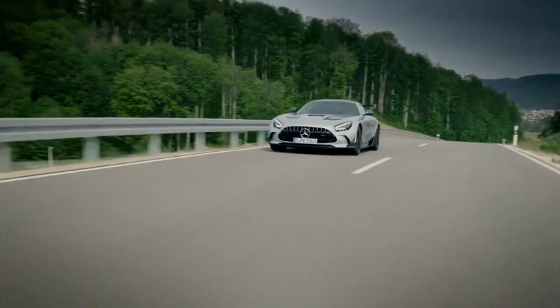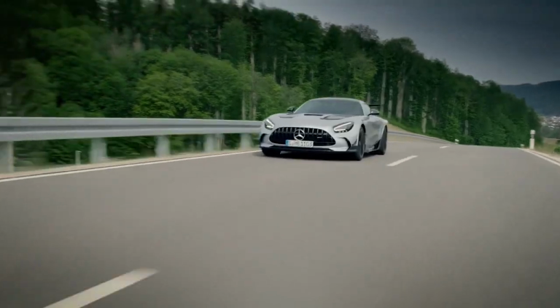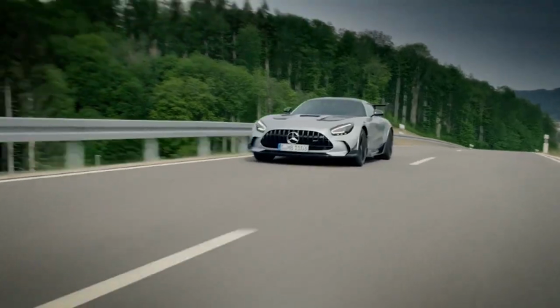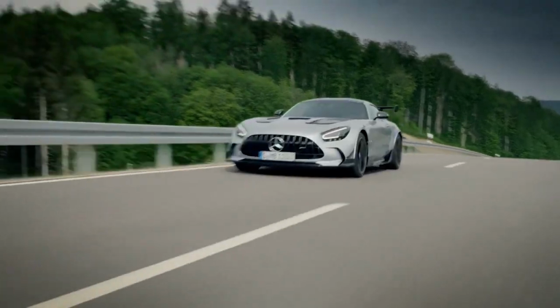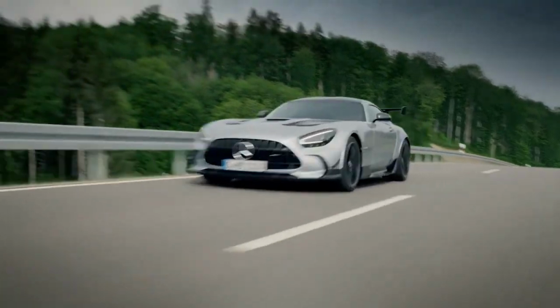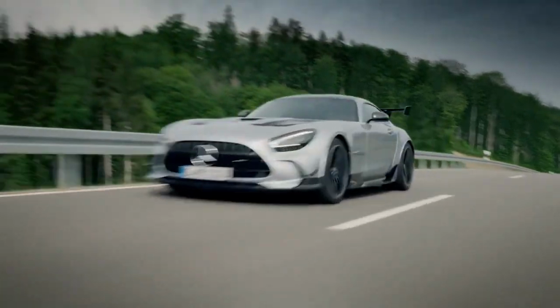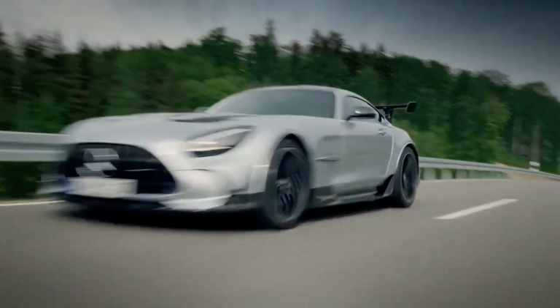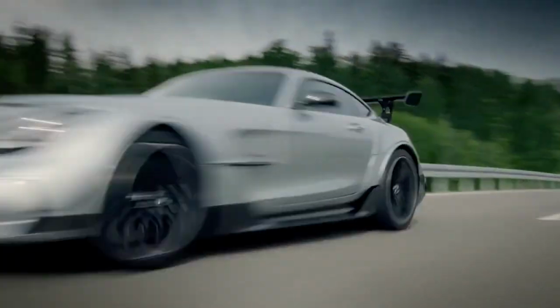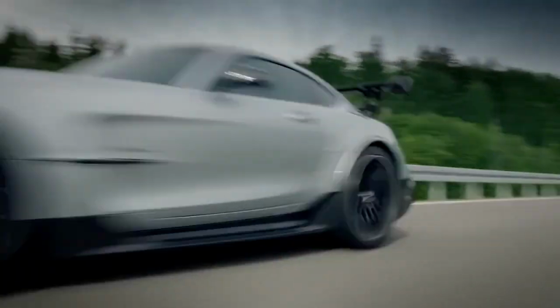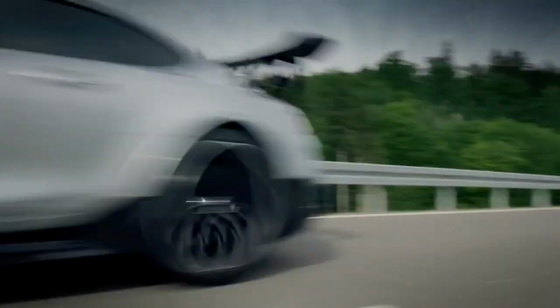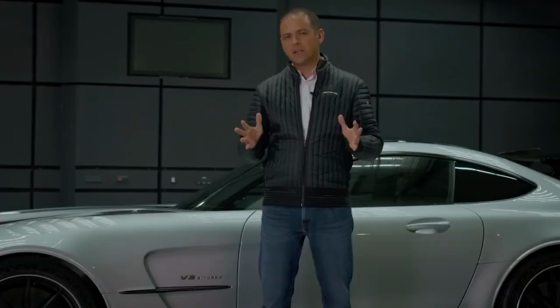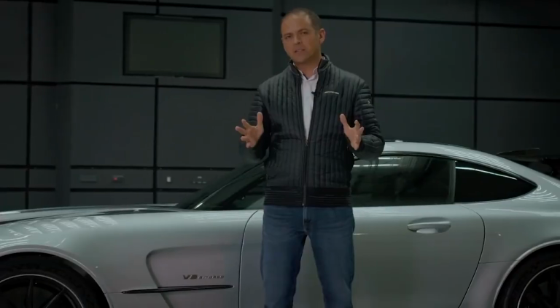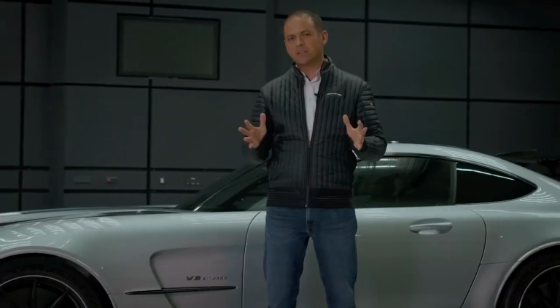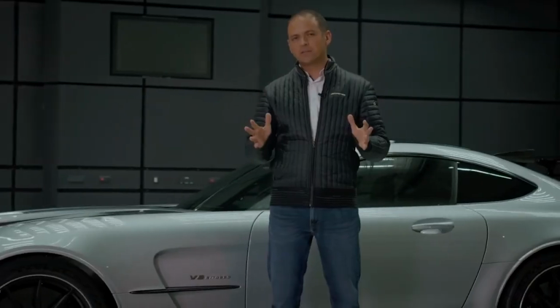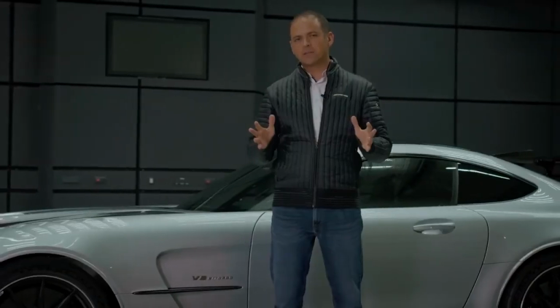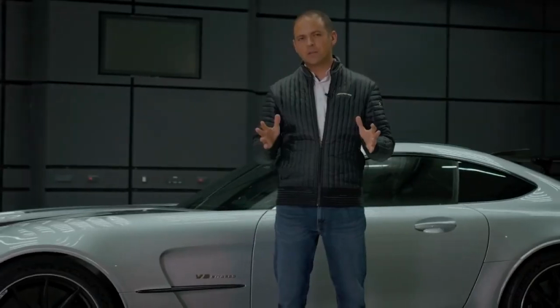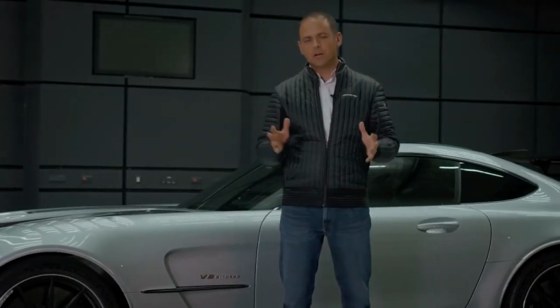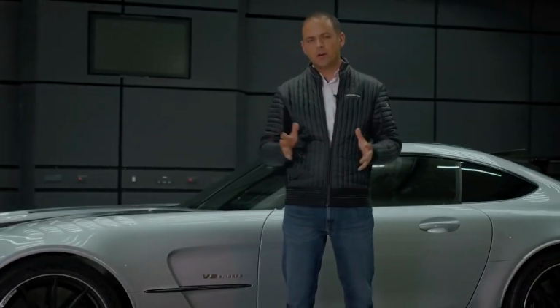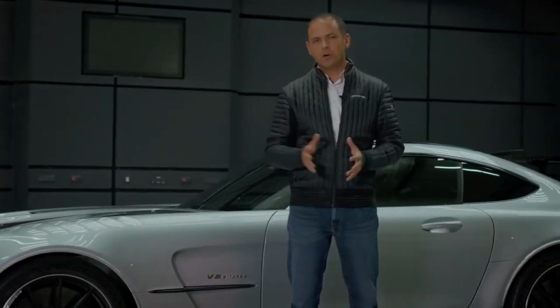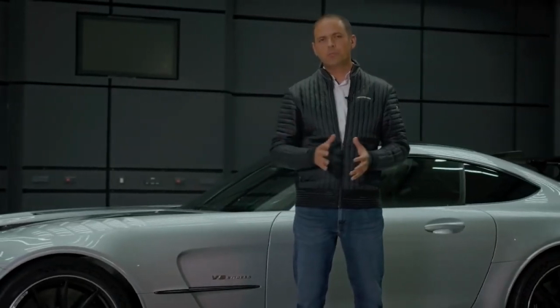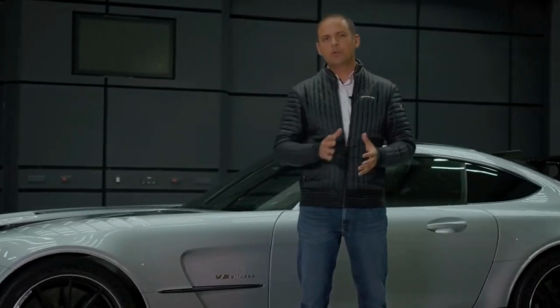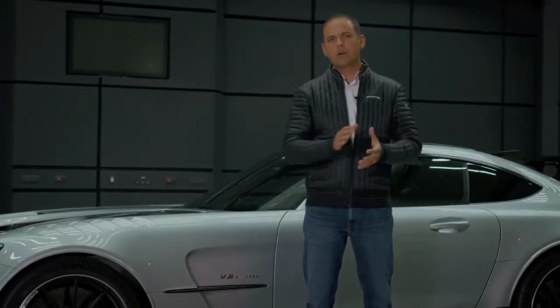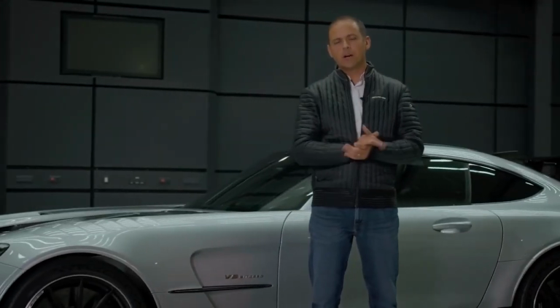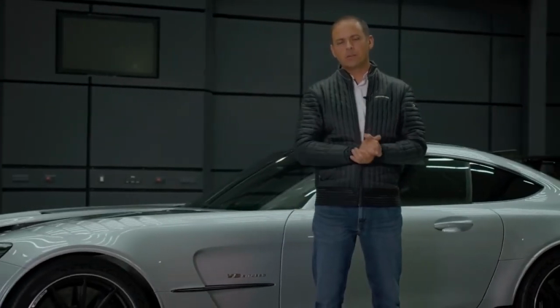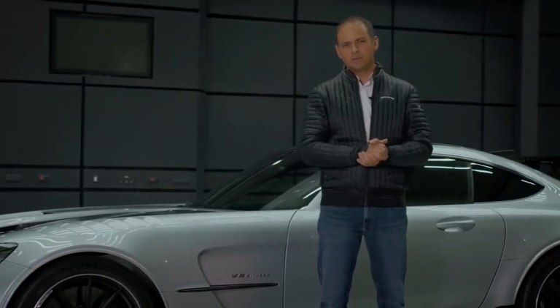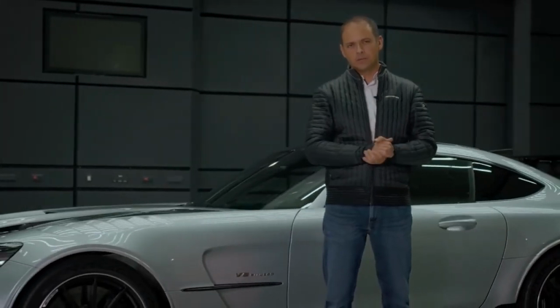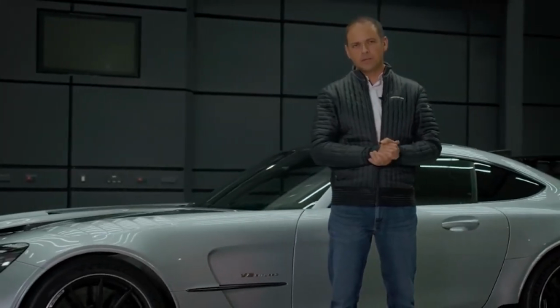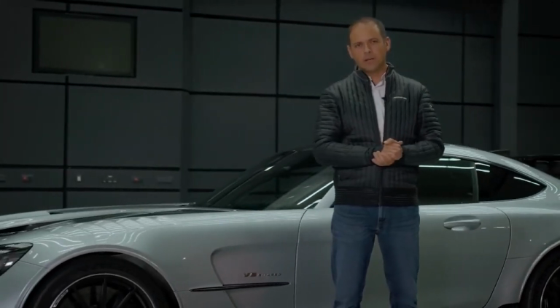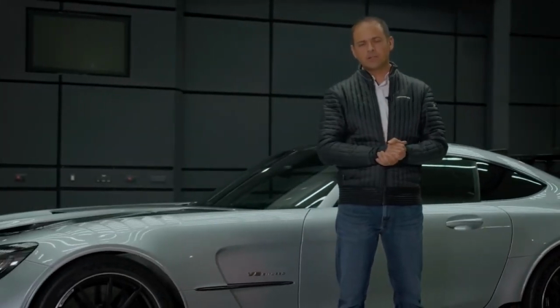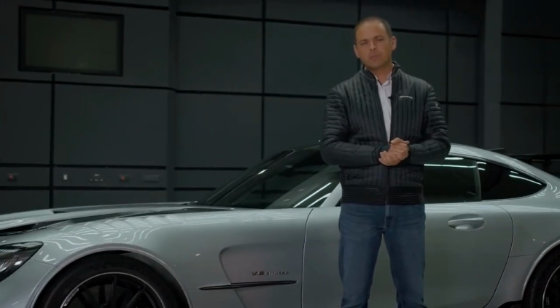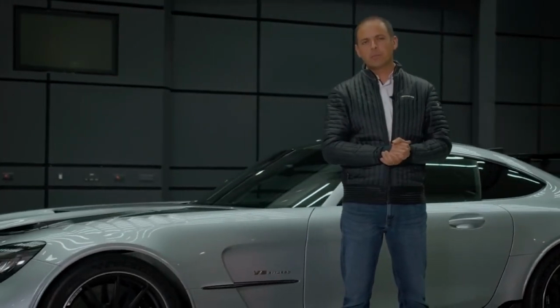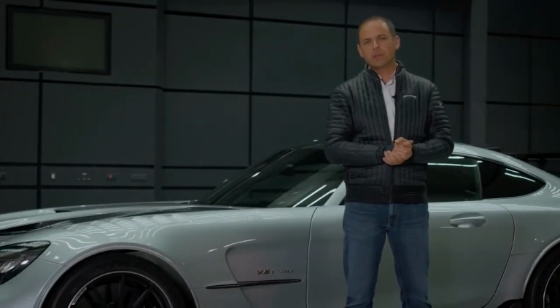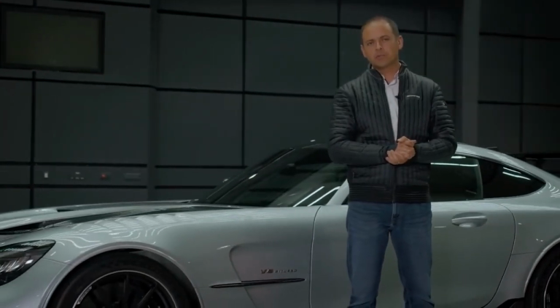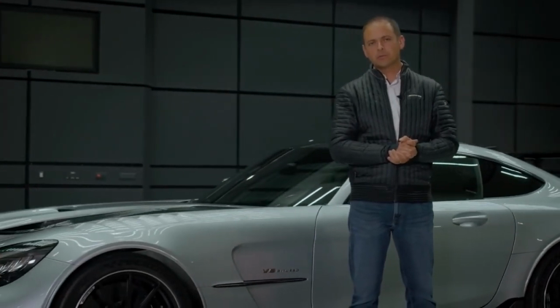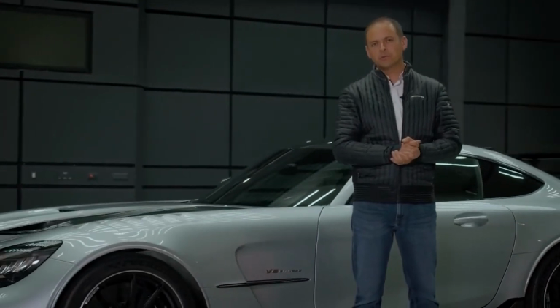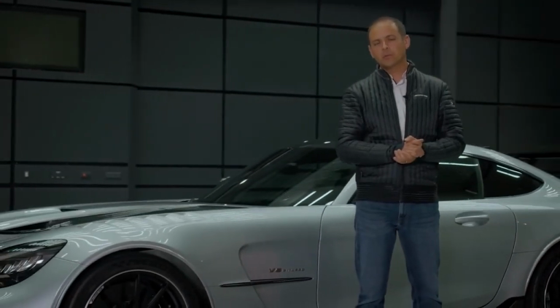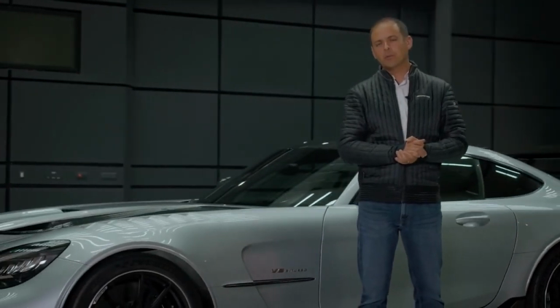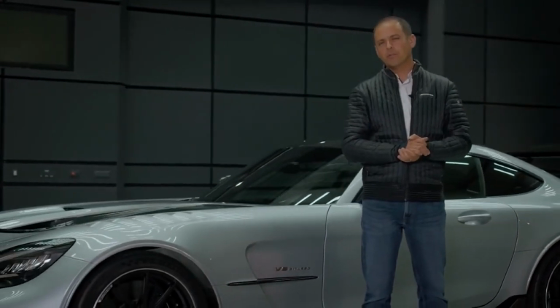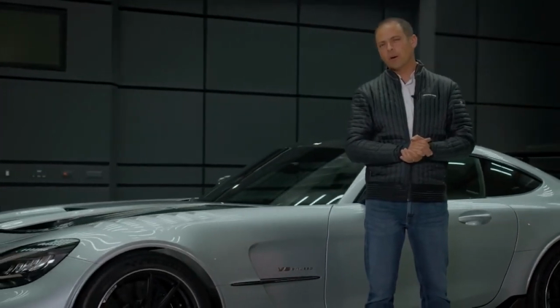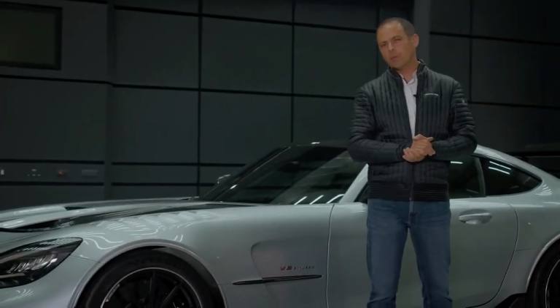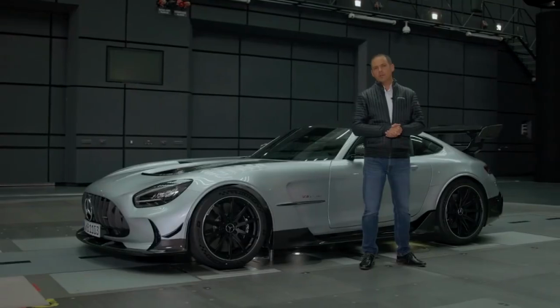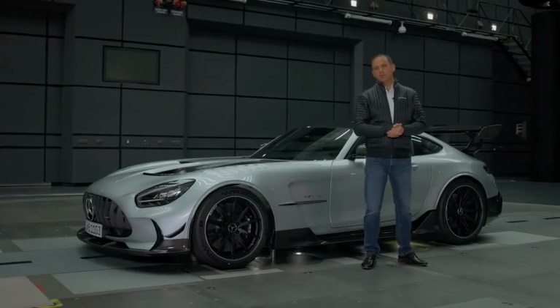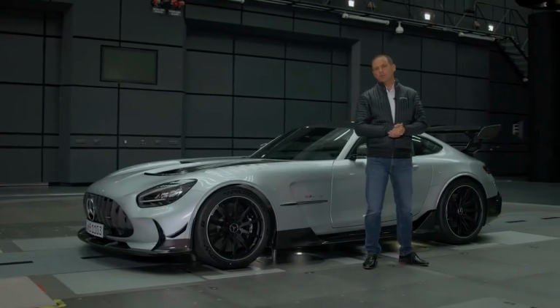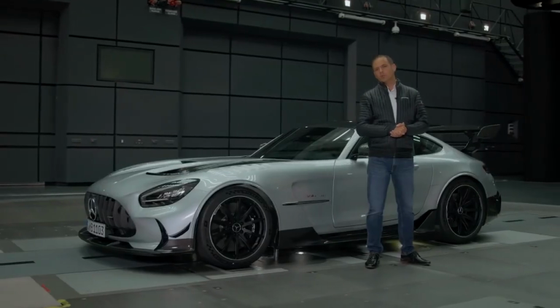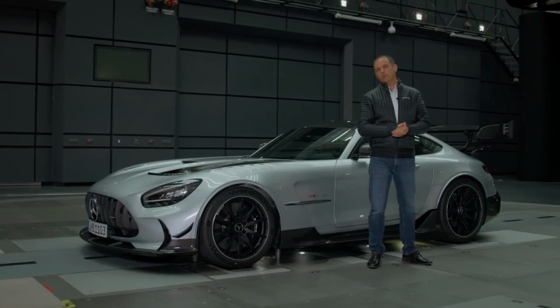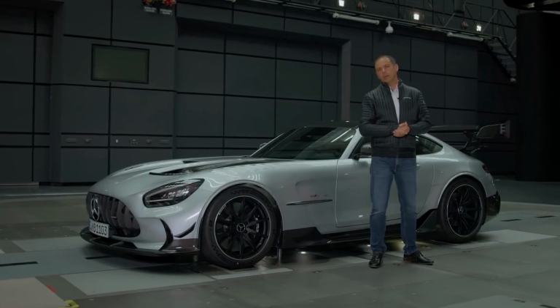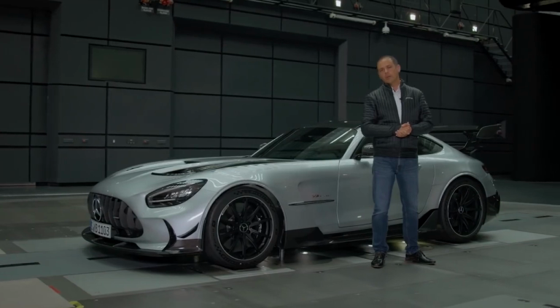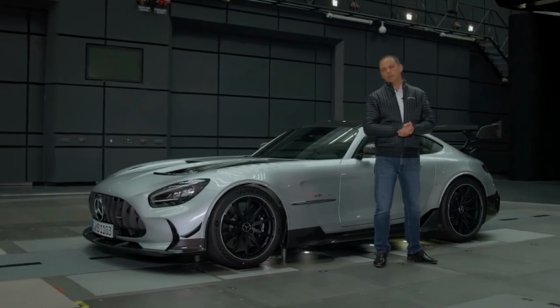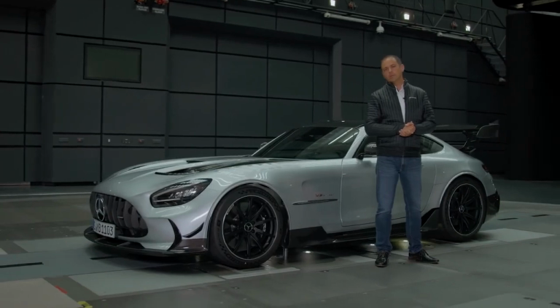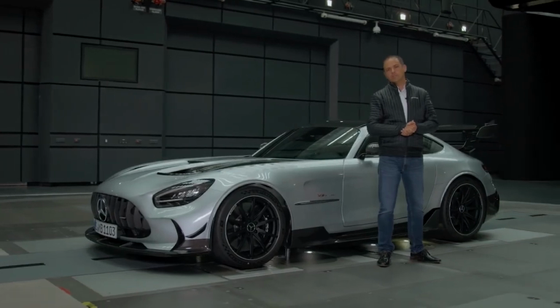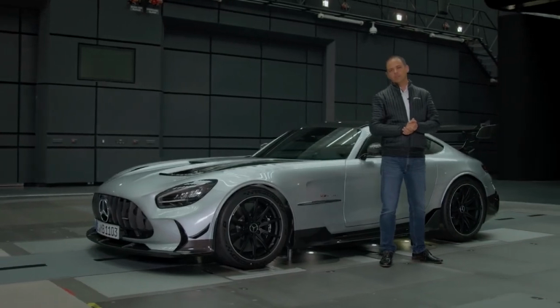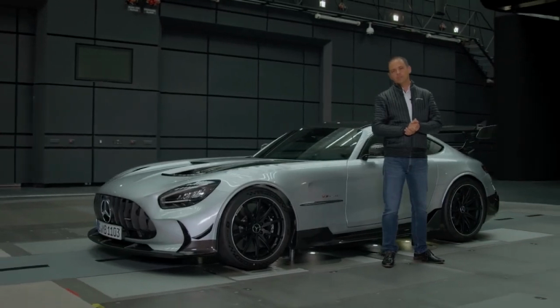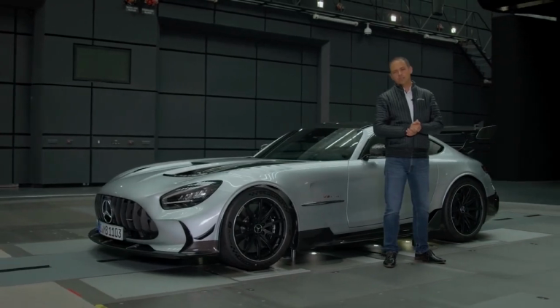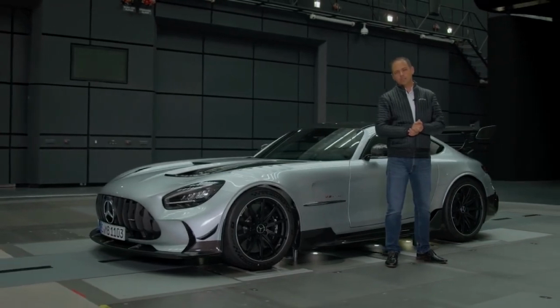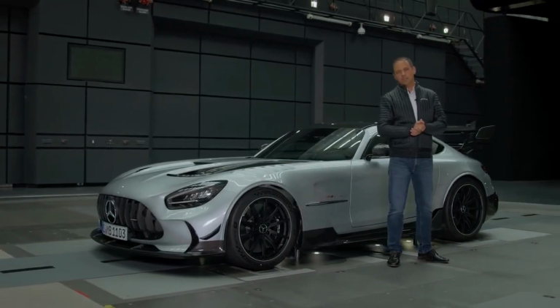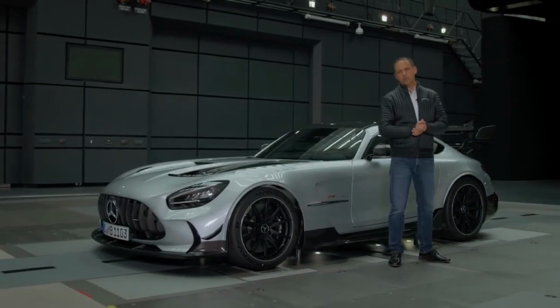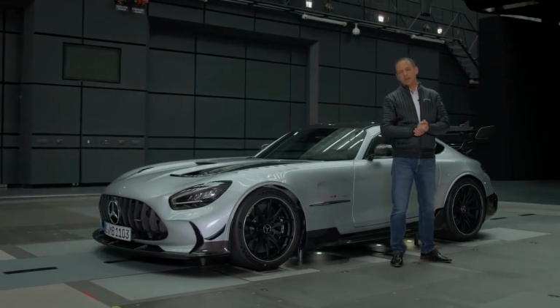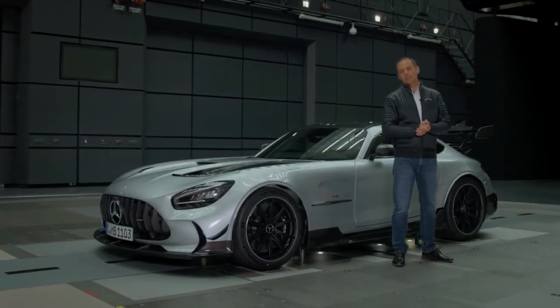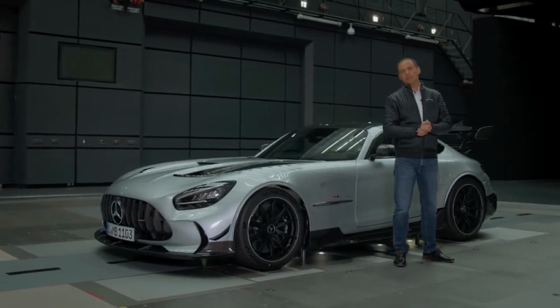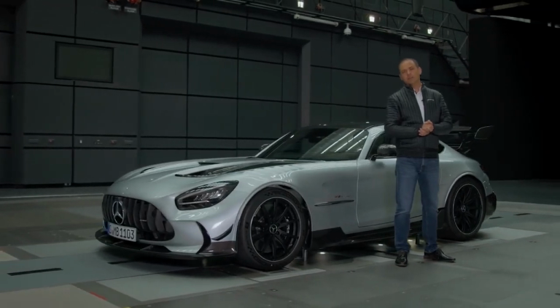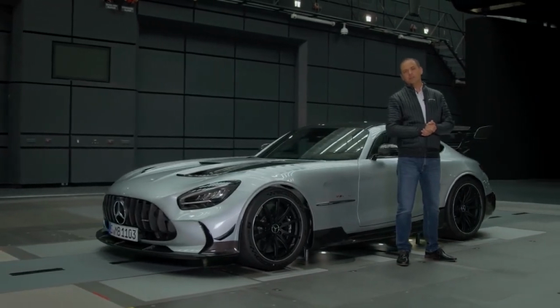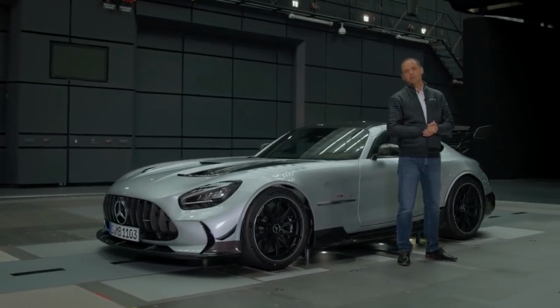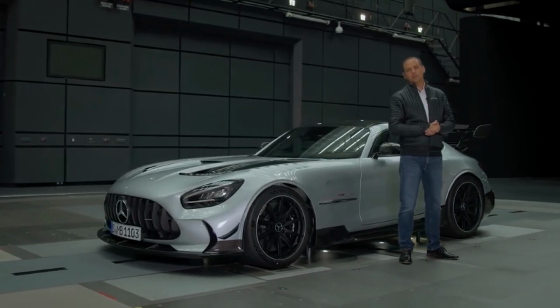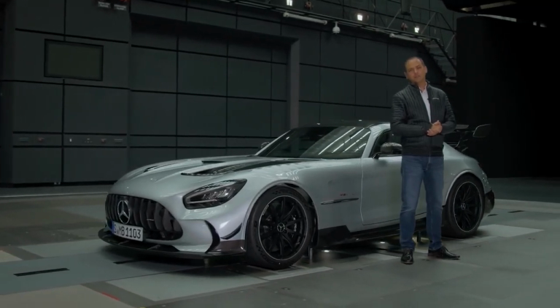And that's it from my perspective. I hope you got a nice impression of our new AMG GT Black Series.